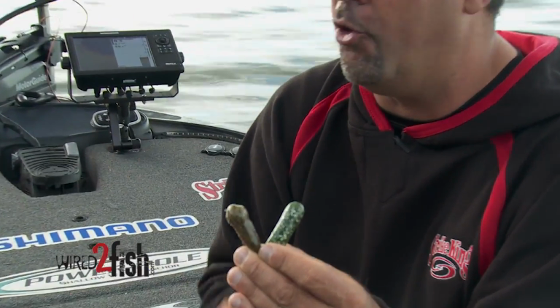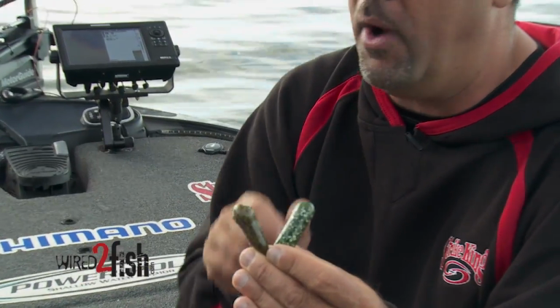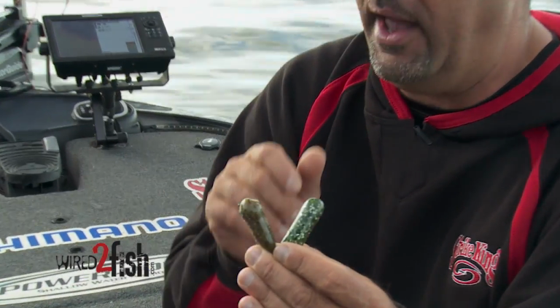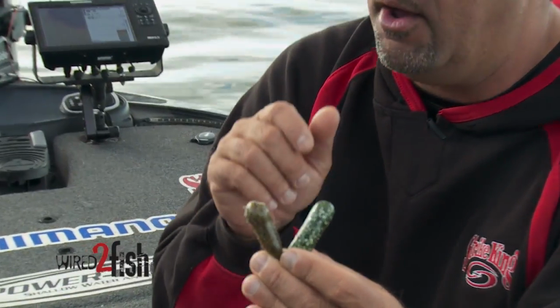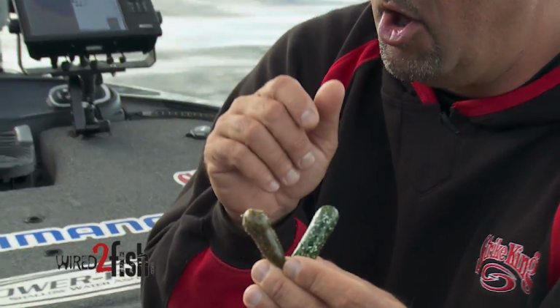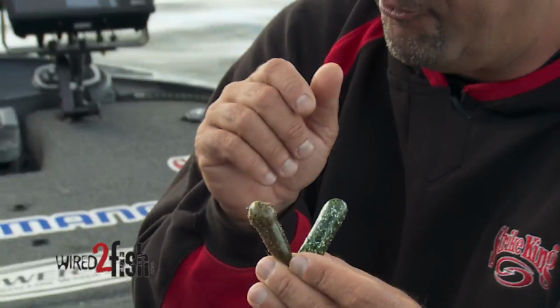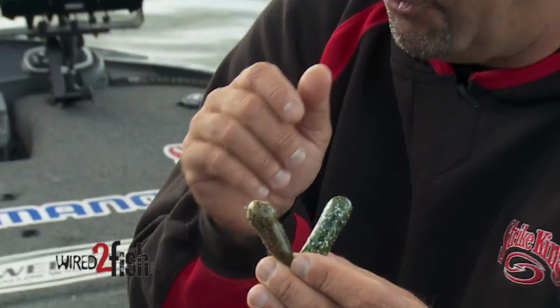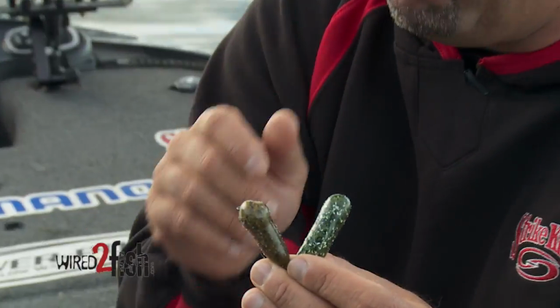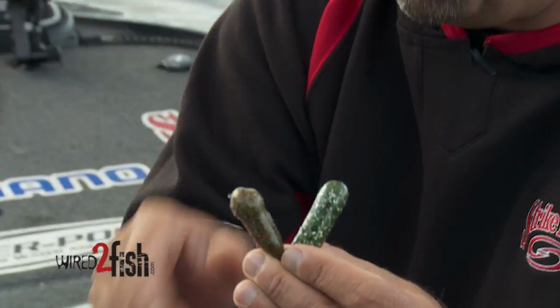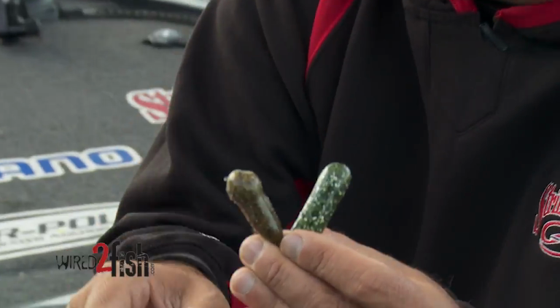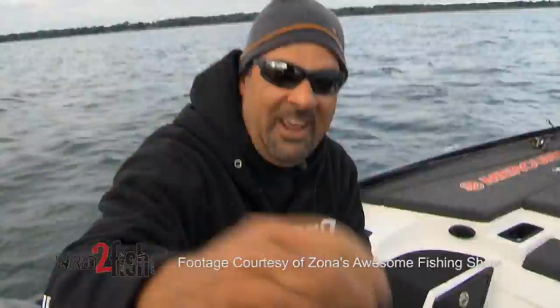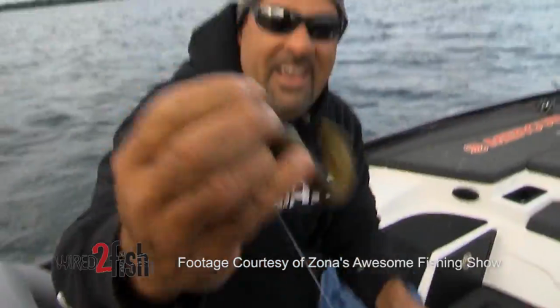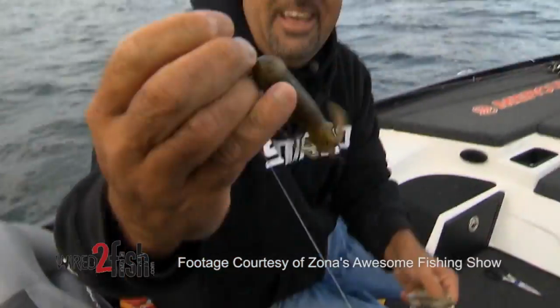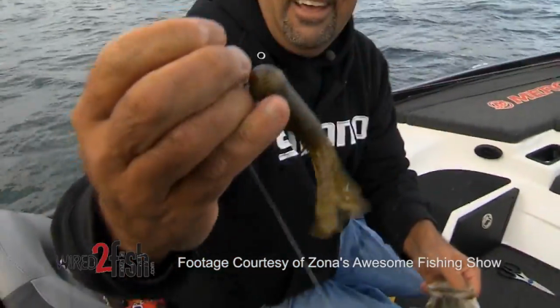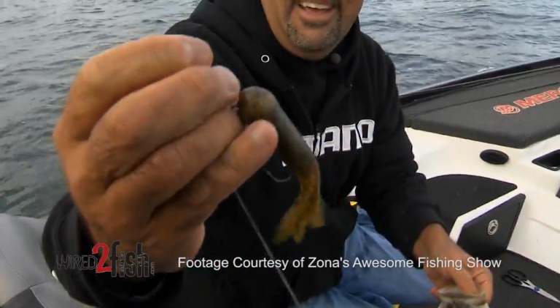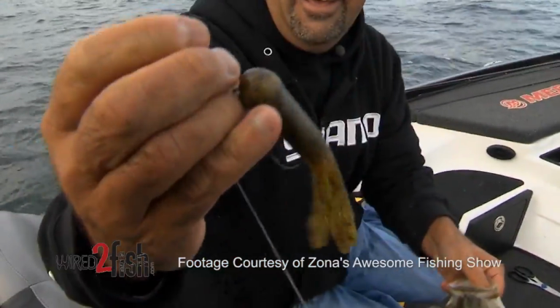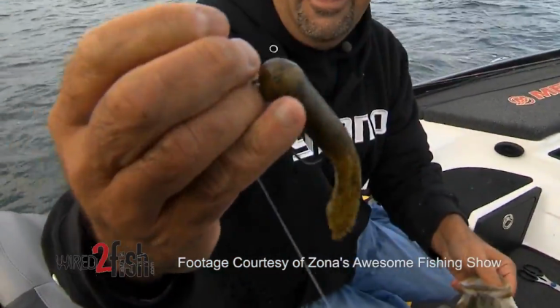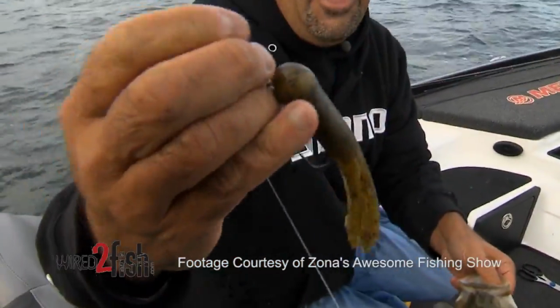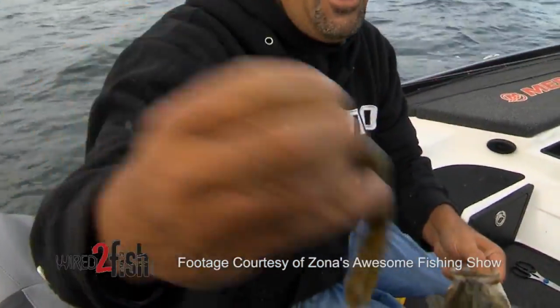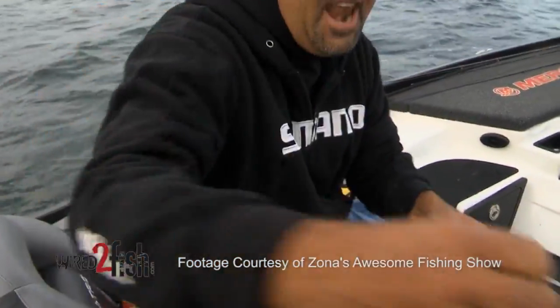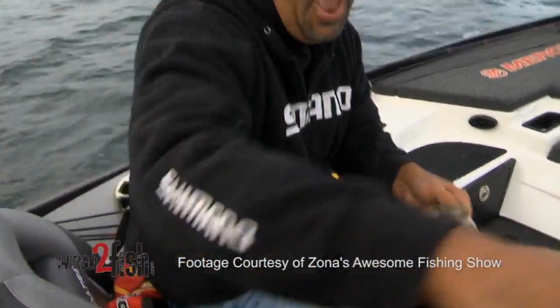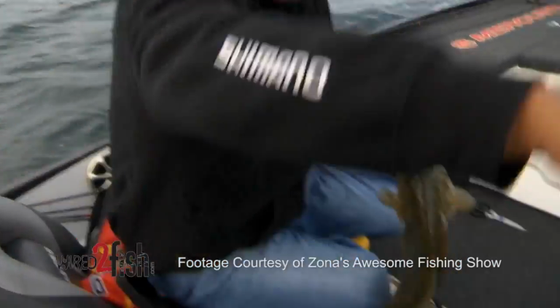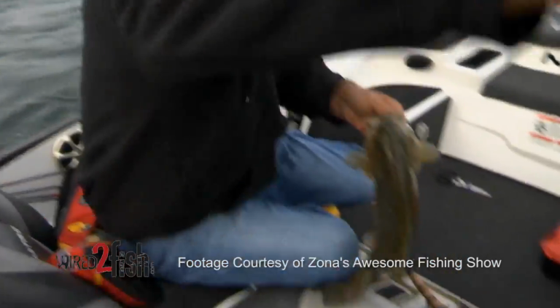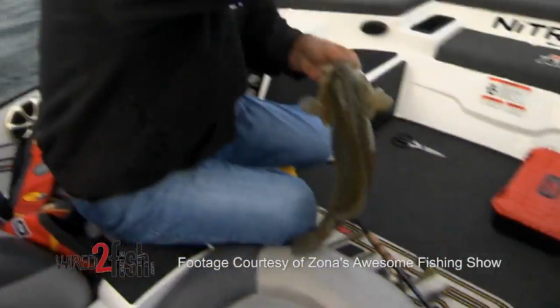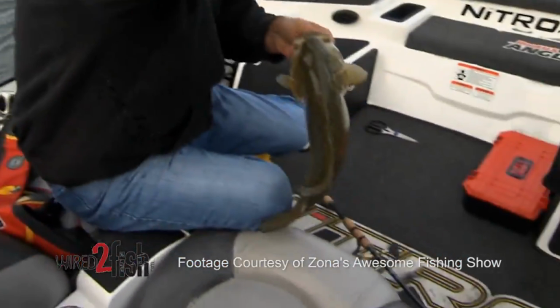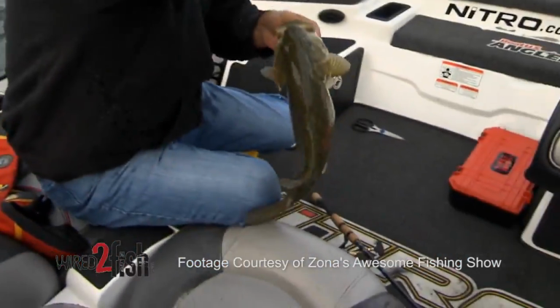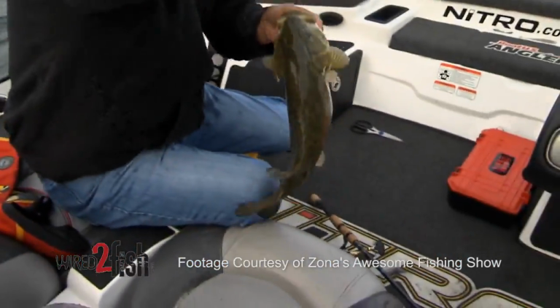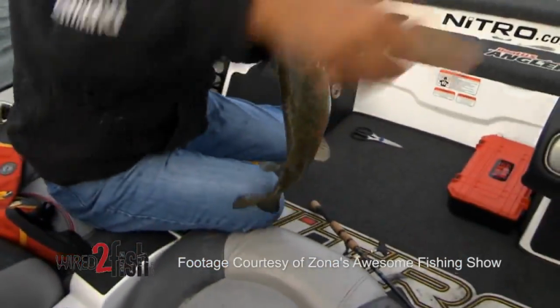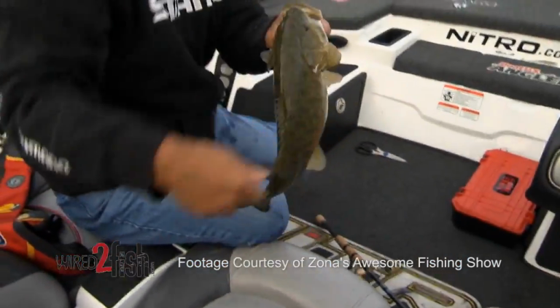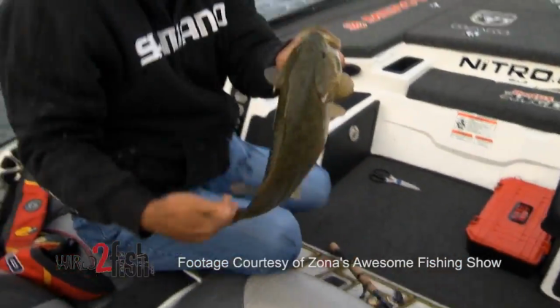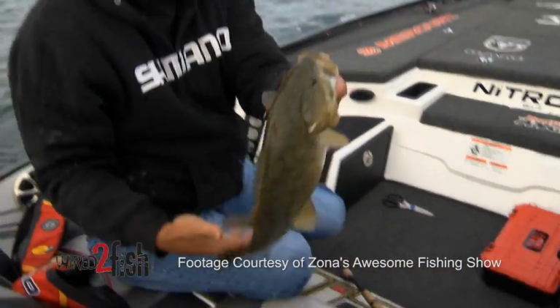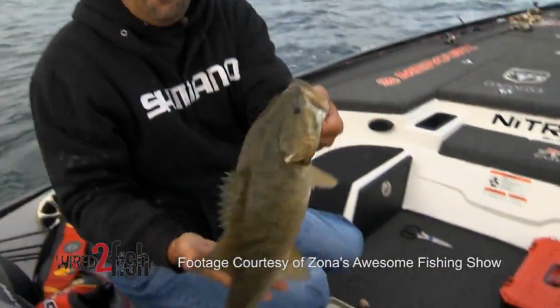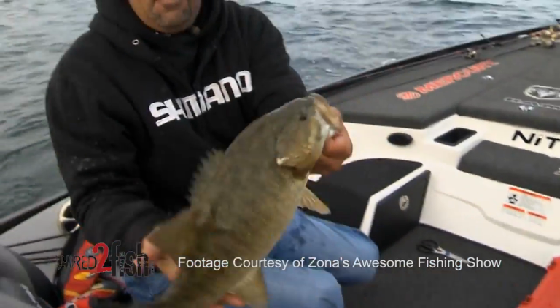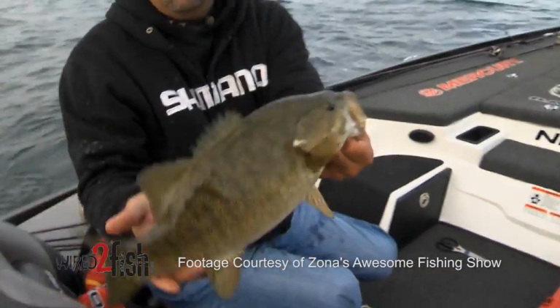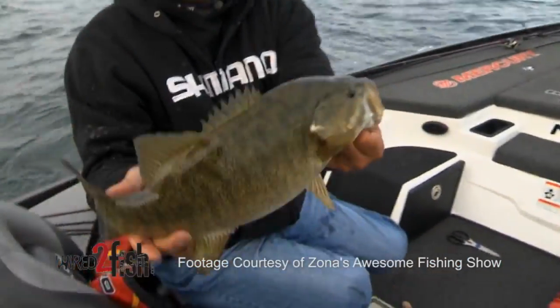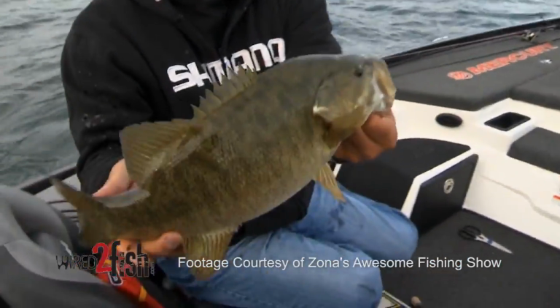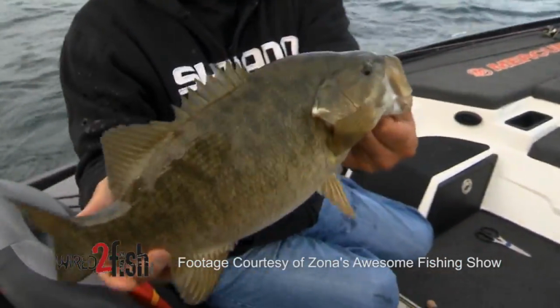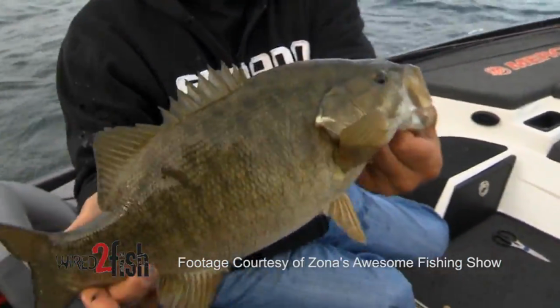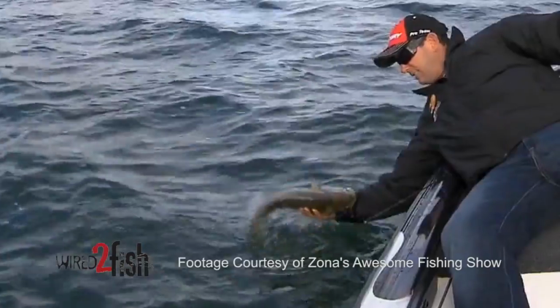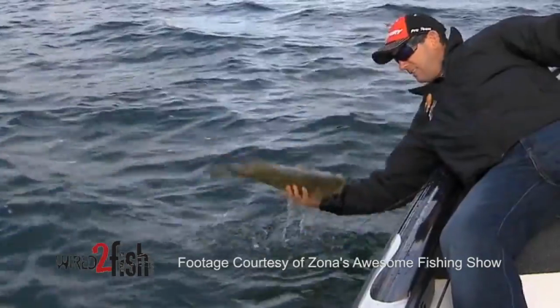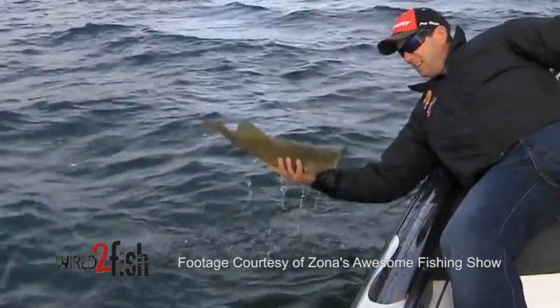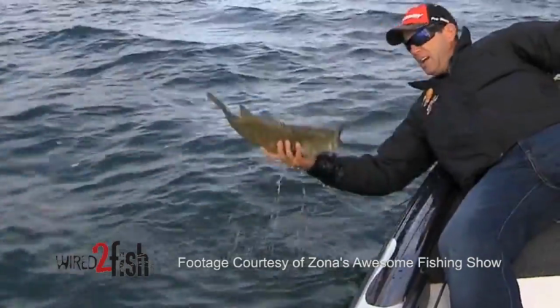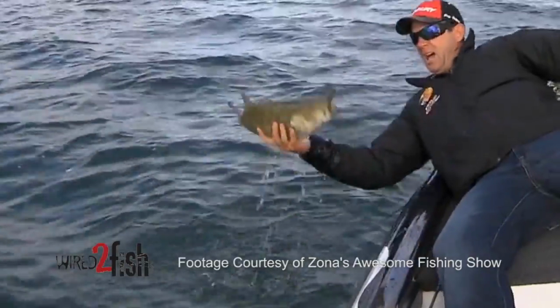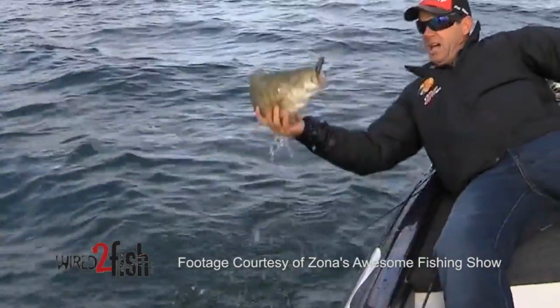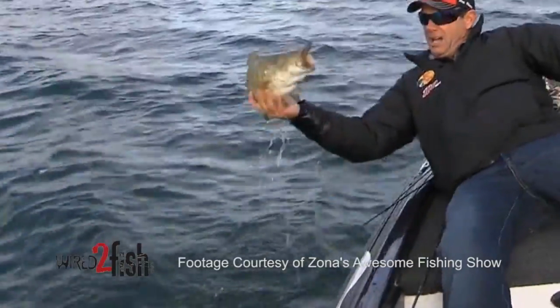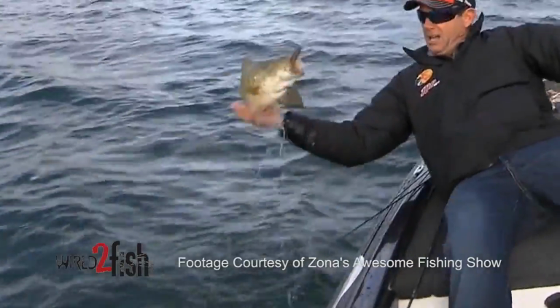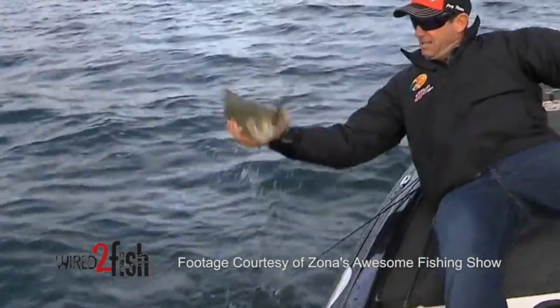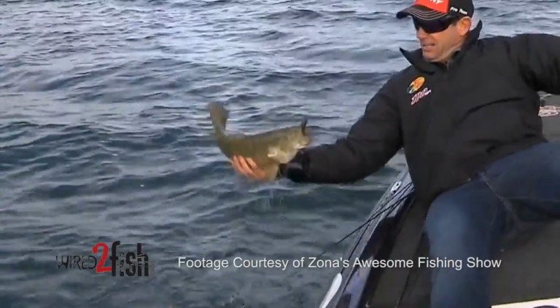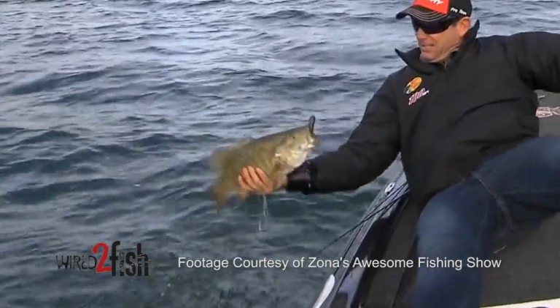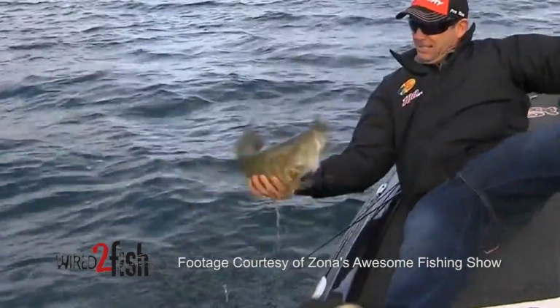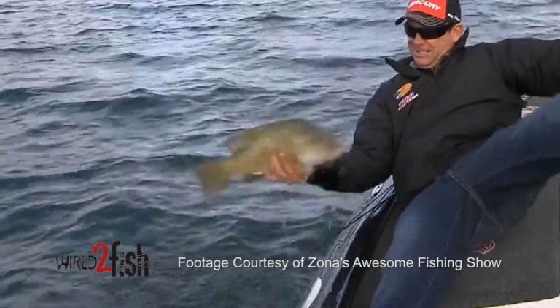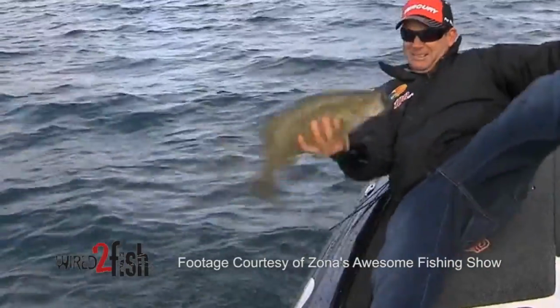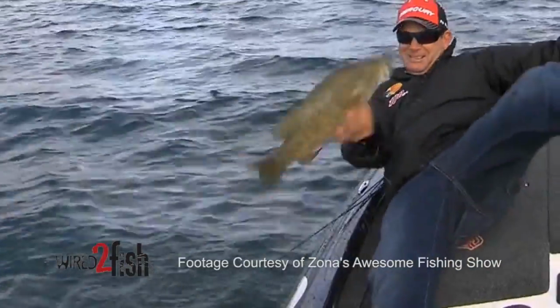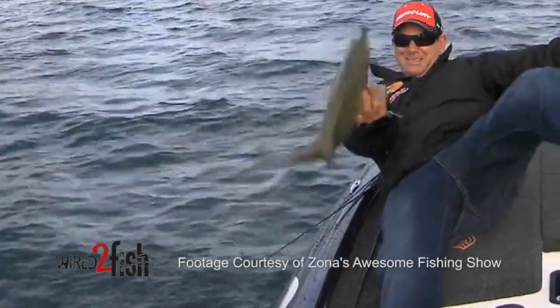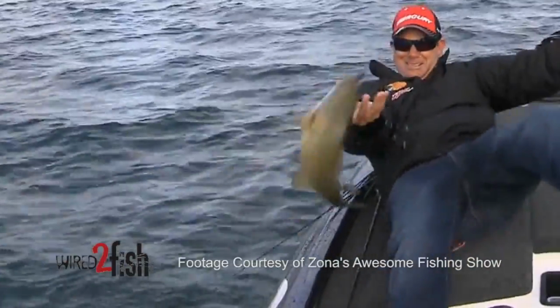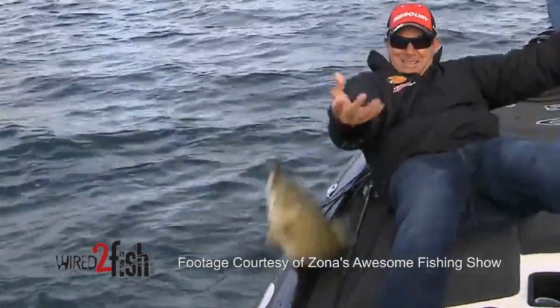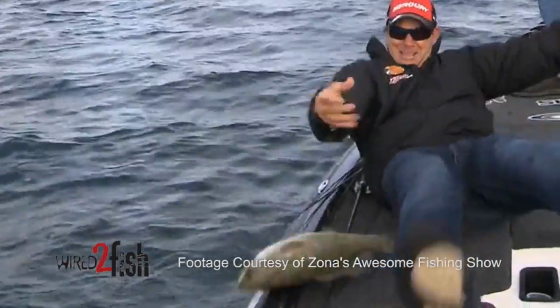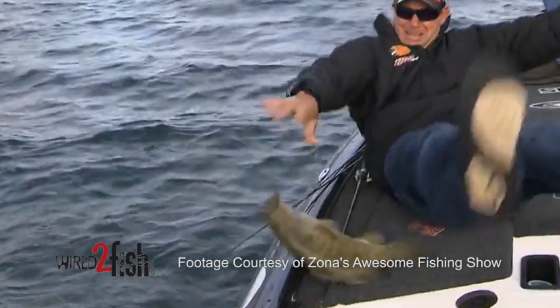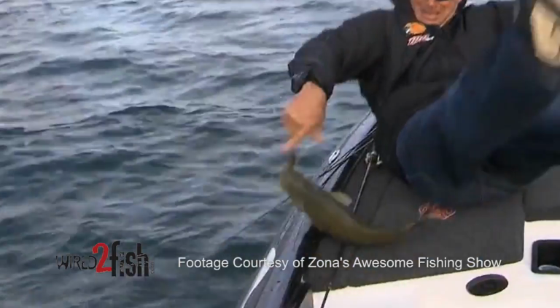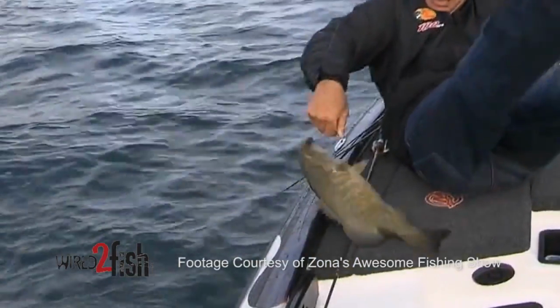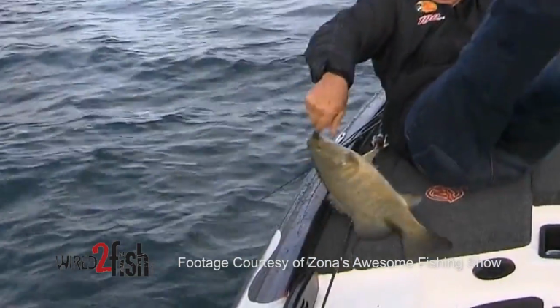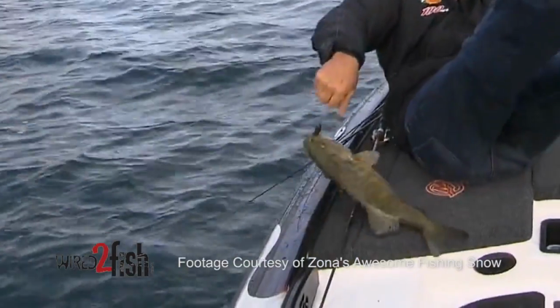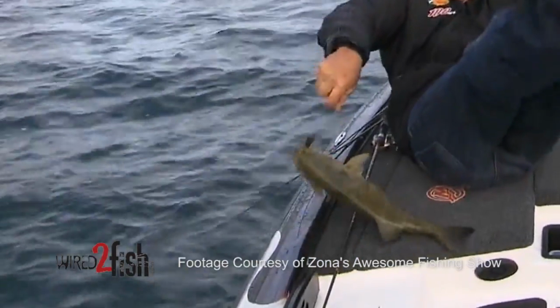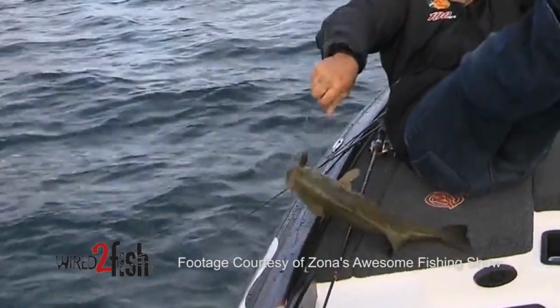All the way from perch to gobies to crawdads — those two colors right there. Try a bigger head; I guarantee you're going to catch bigger smallmouth.